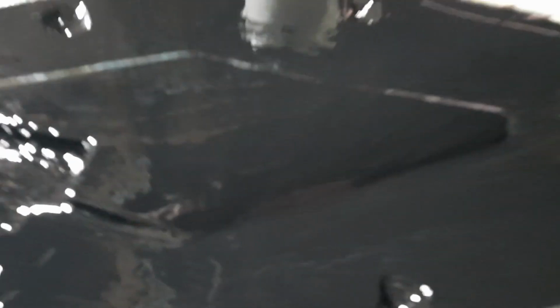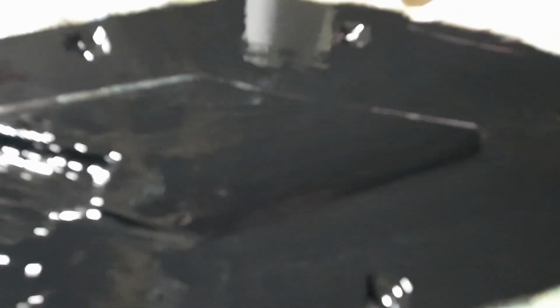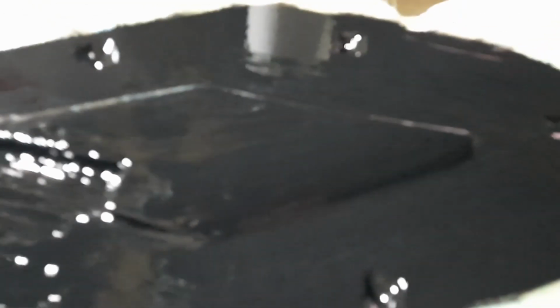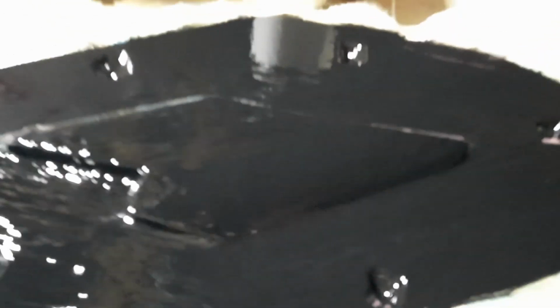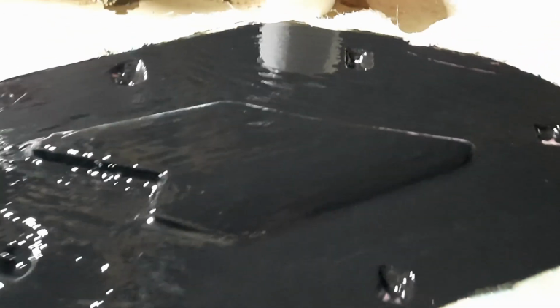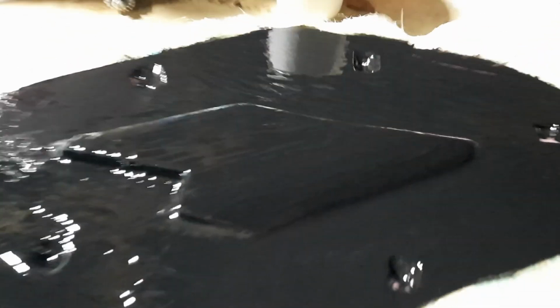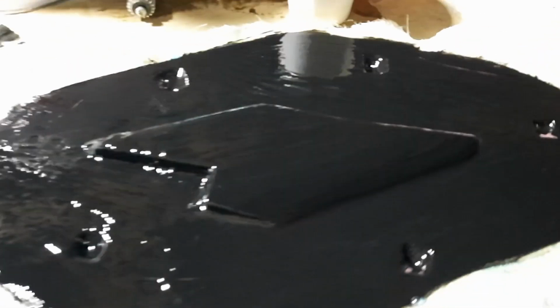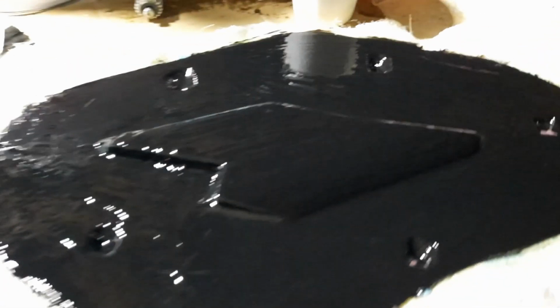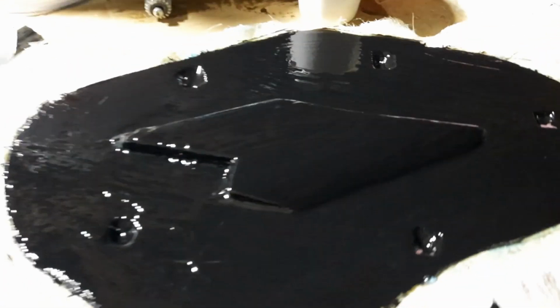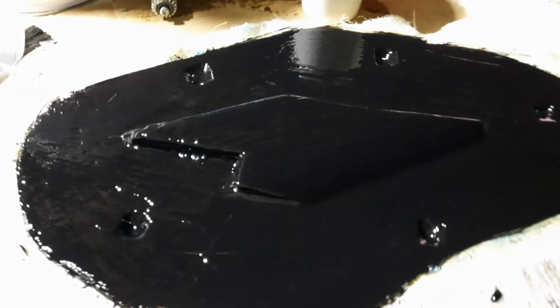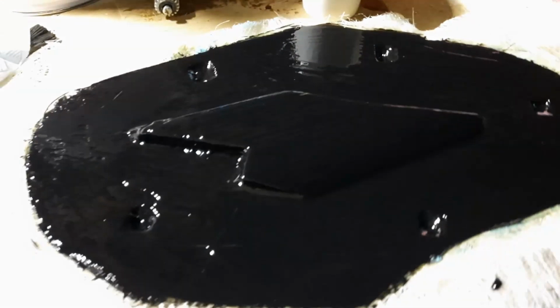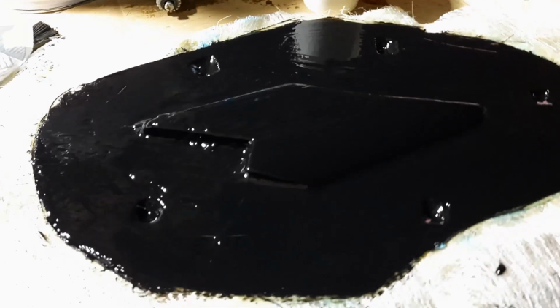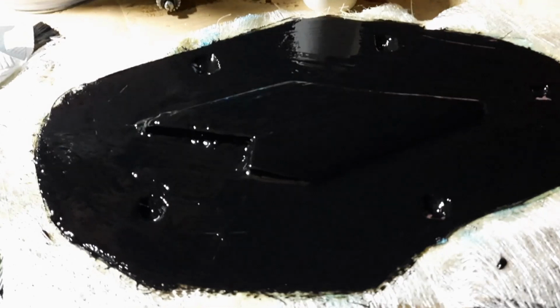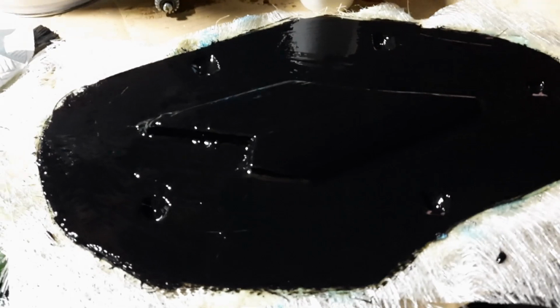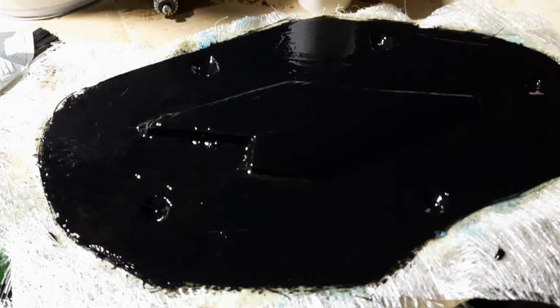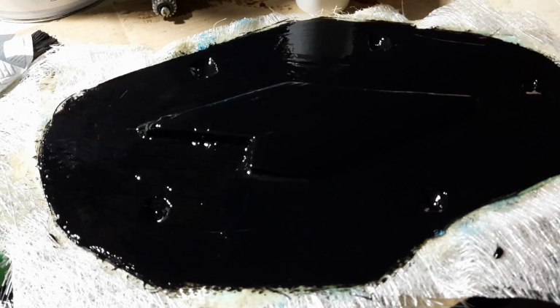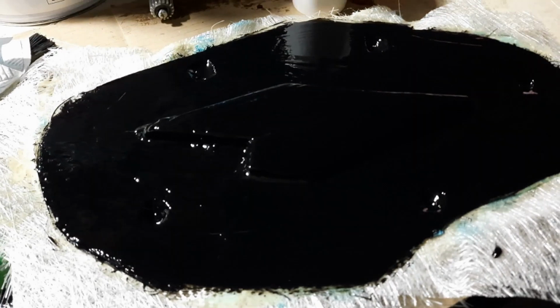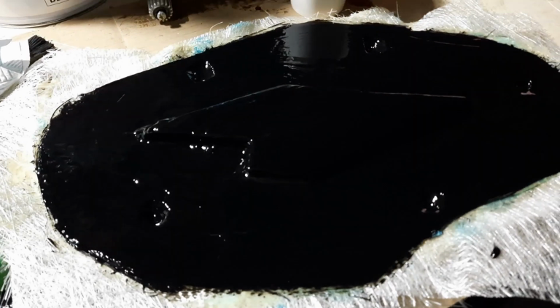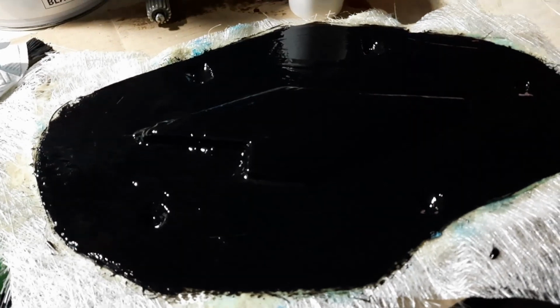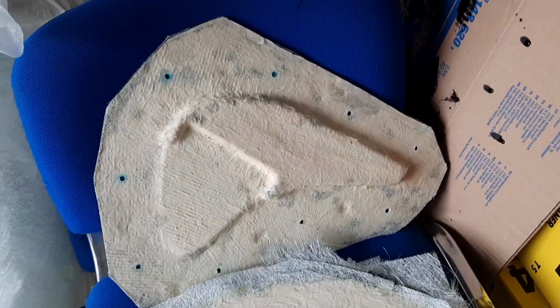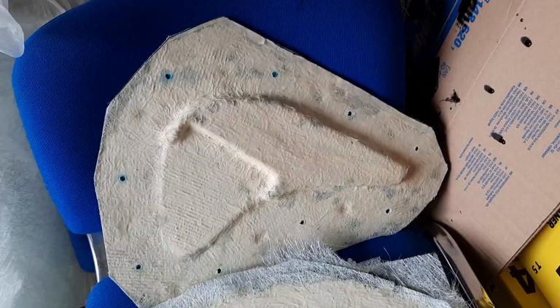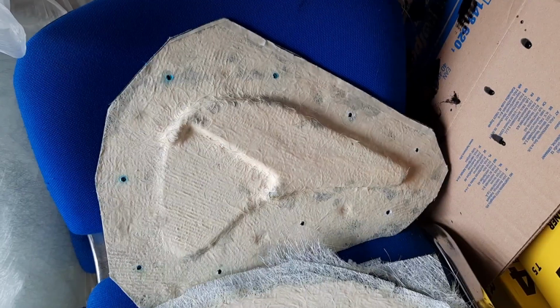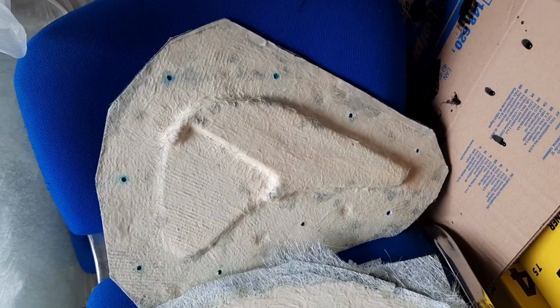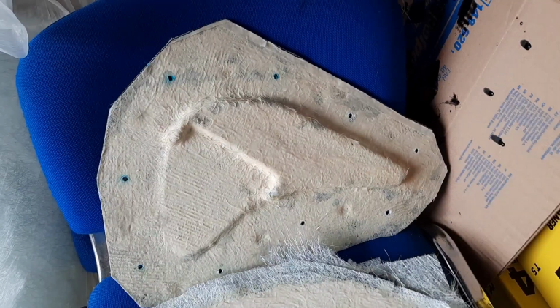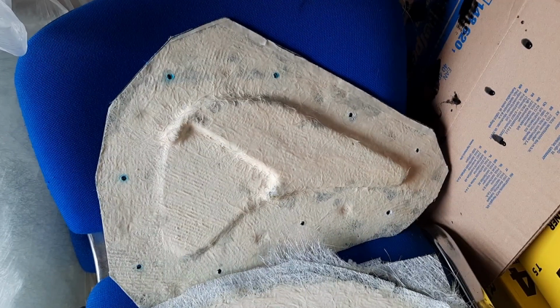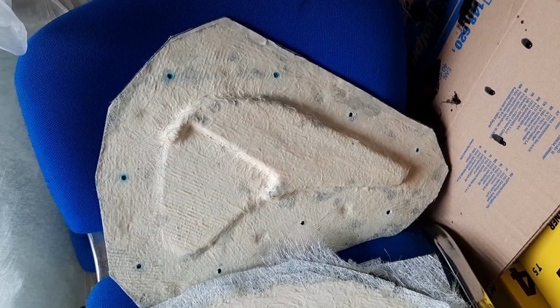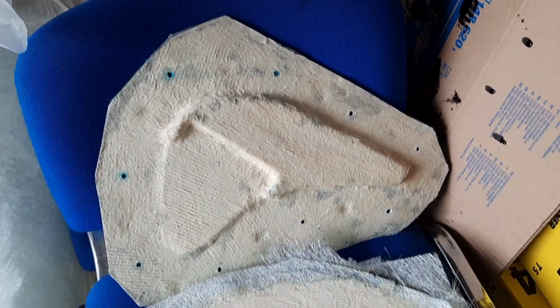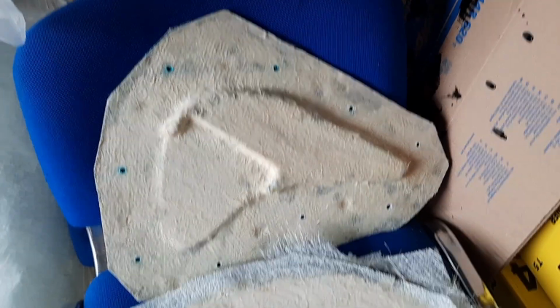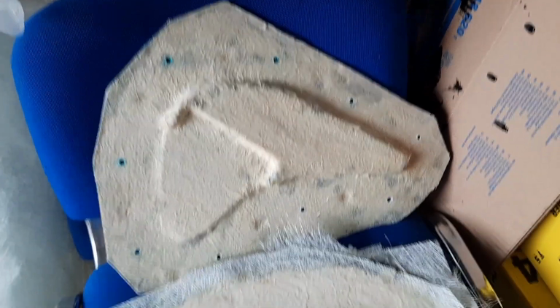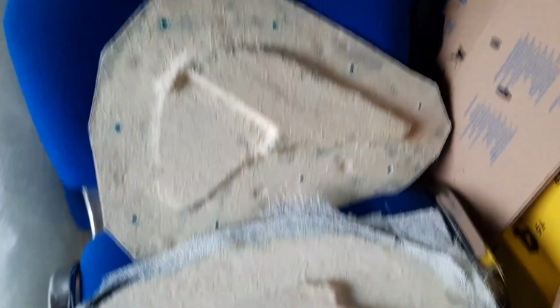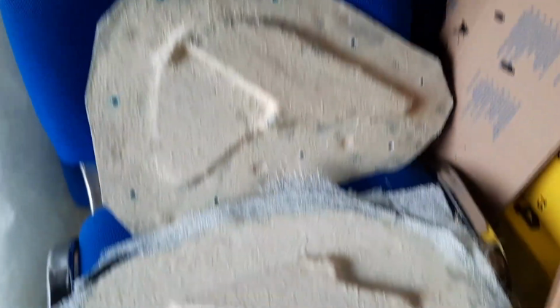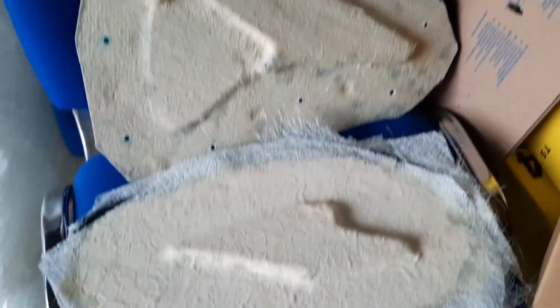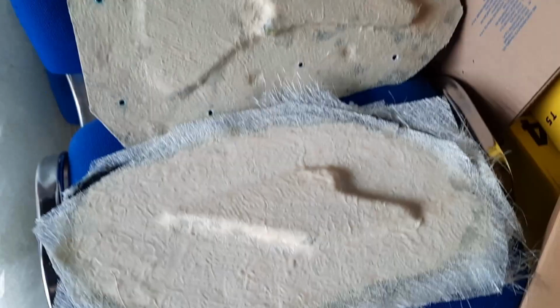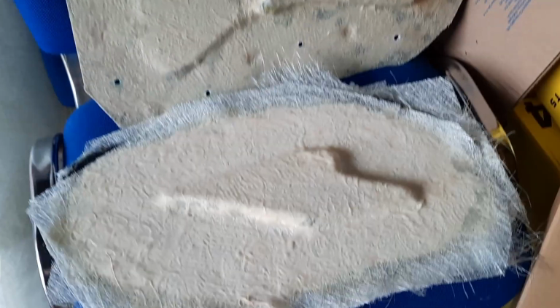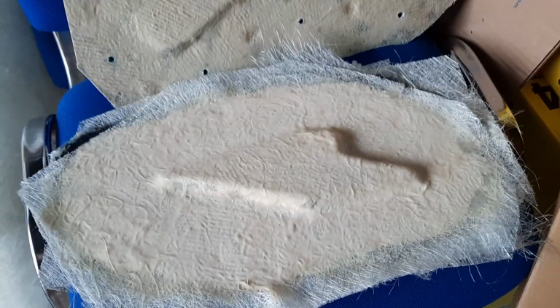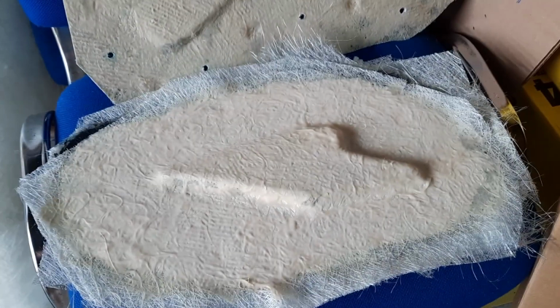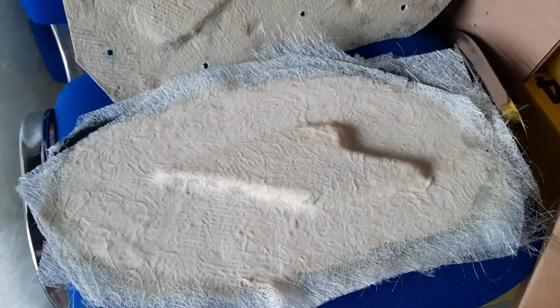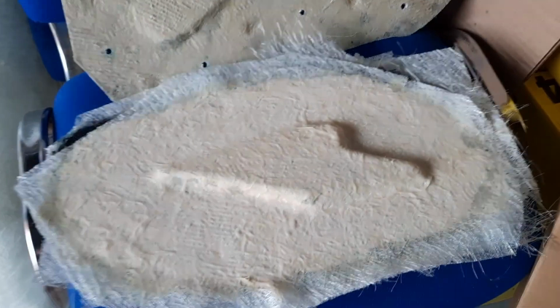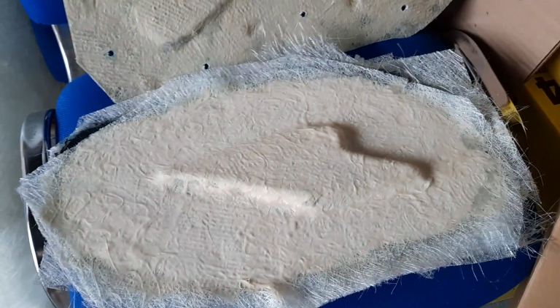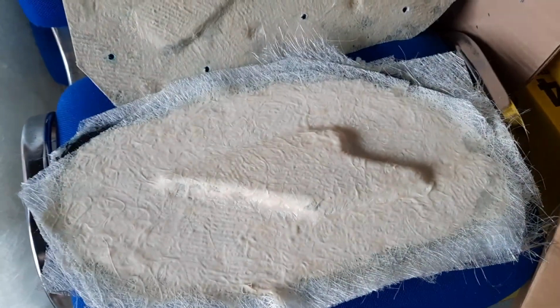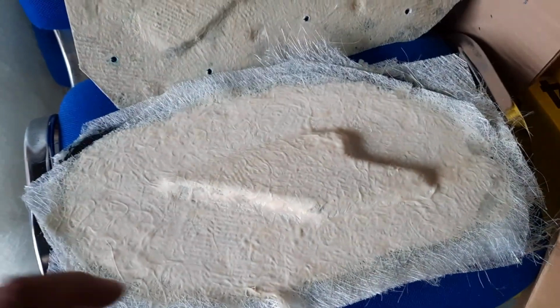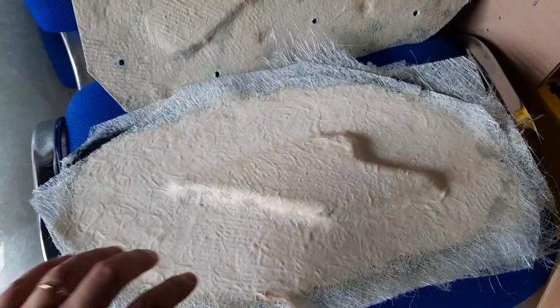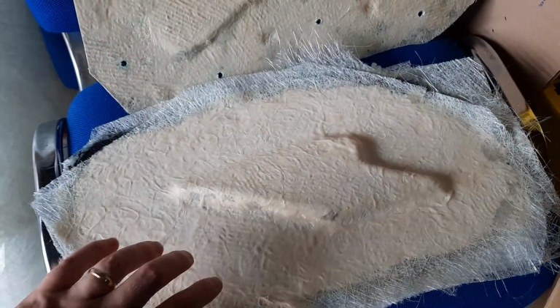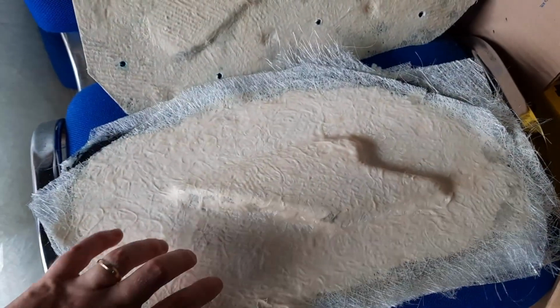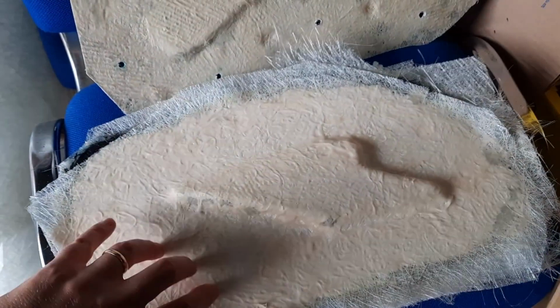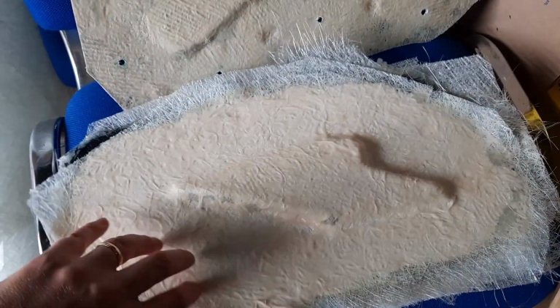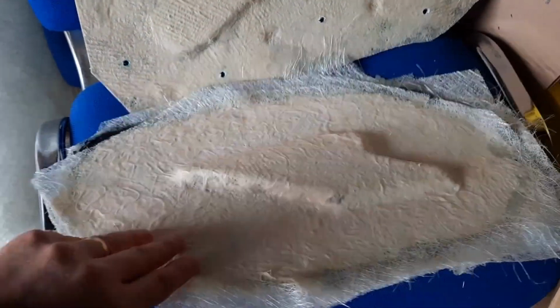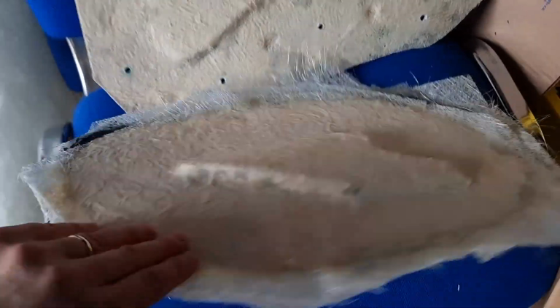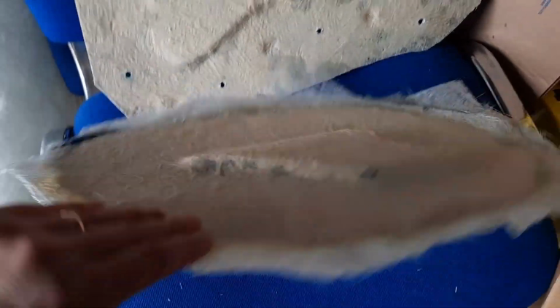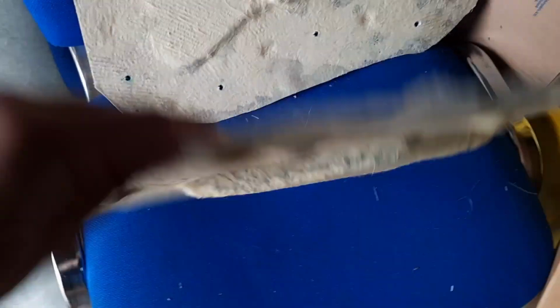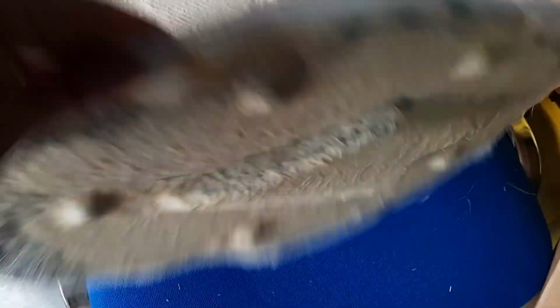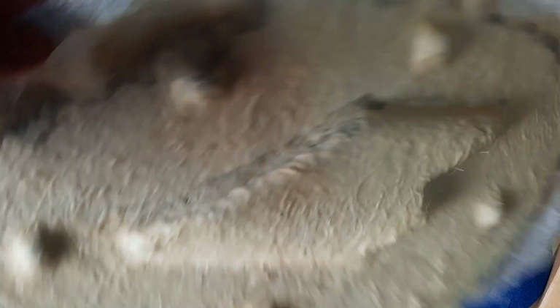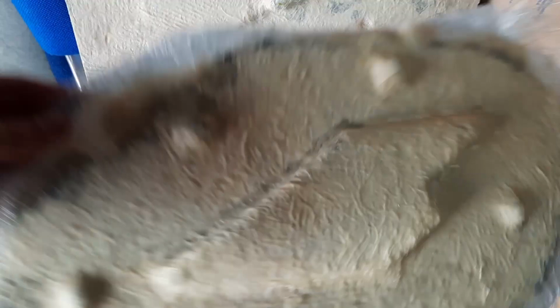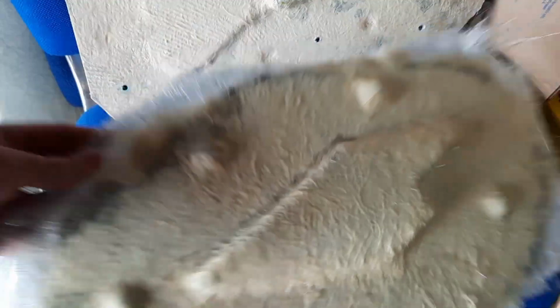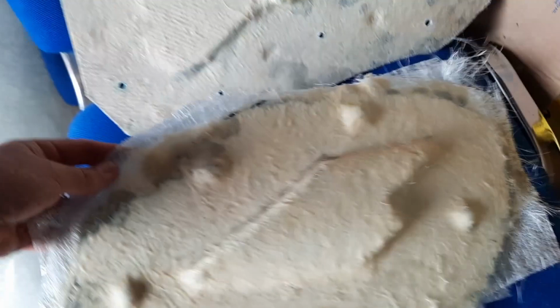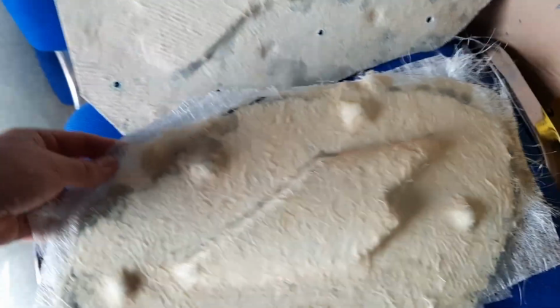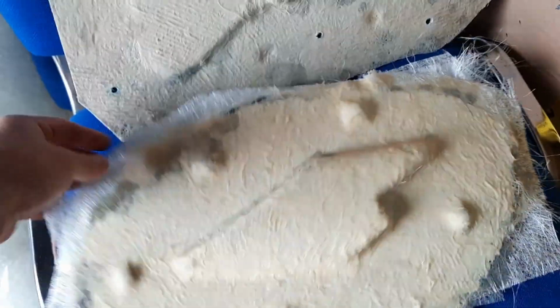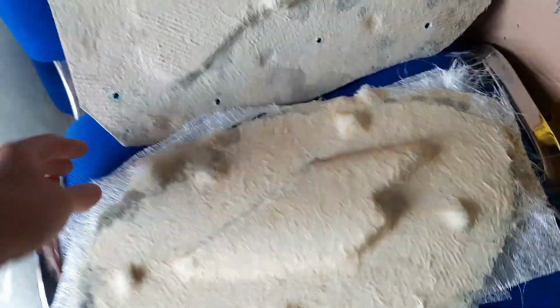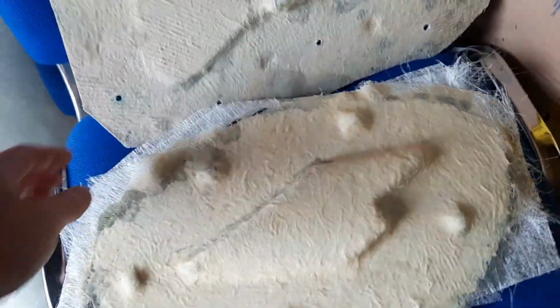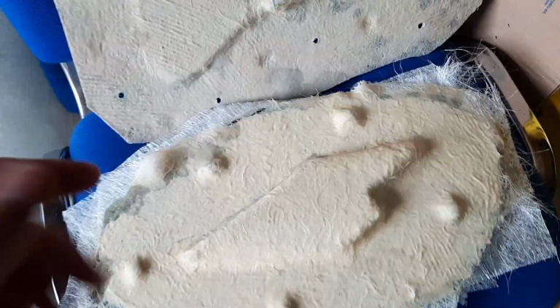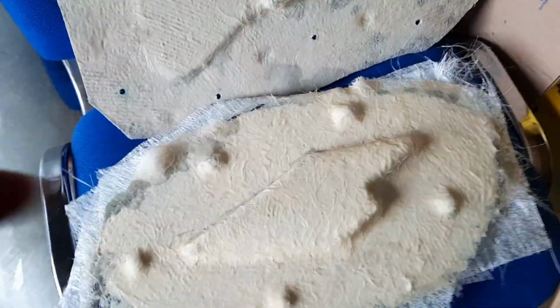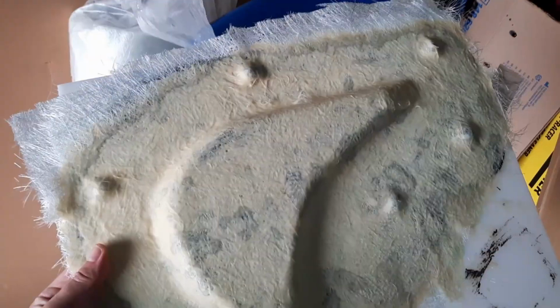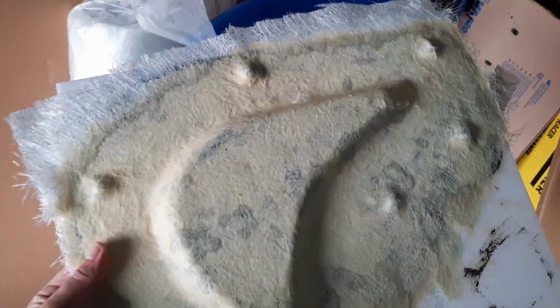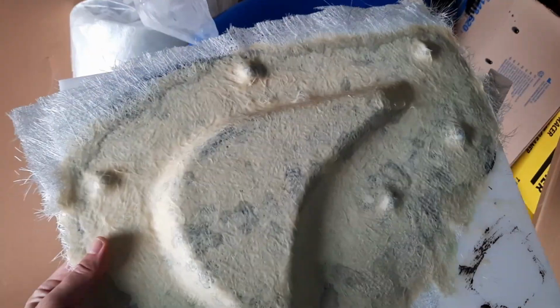What you can see here is one of the vertical strakes, and I need to split the mold, trim it, and extract the parts.